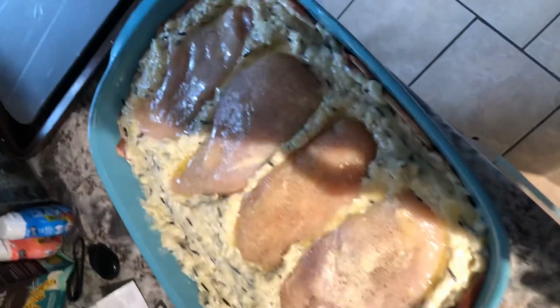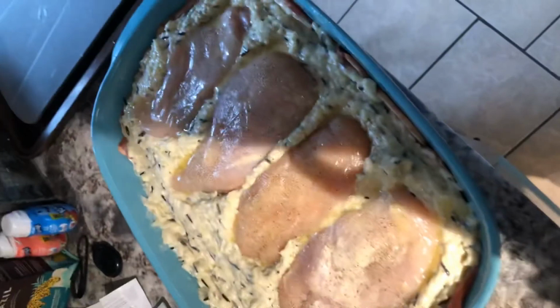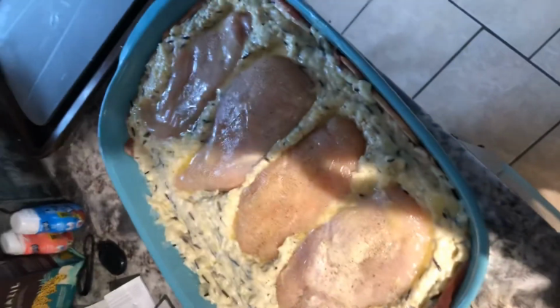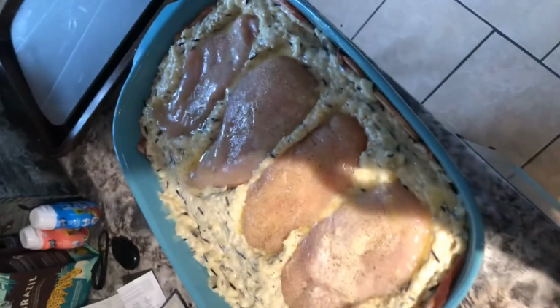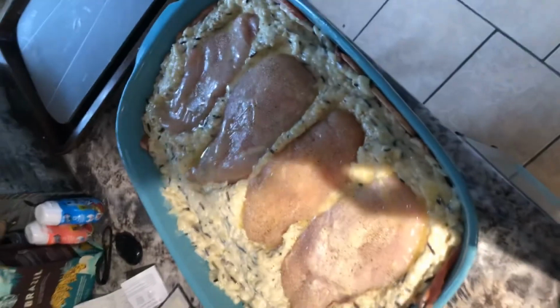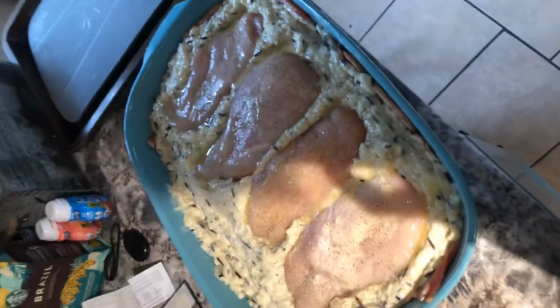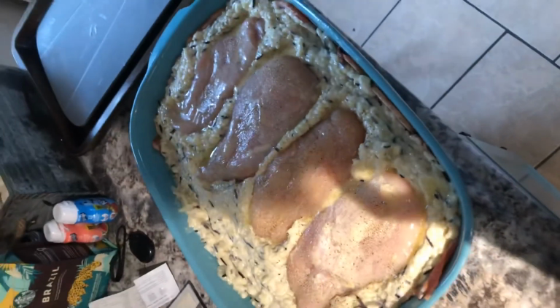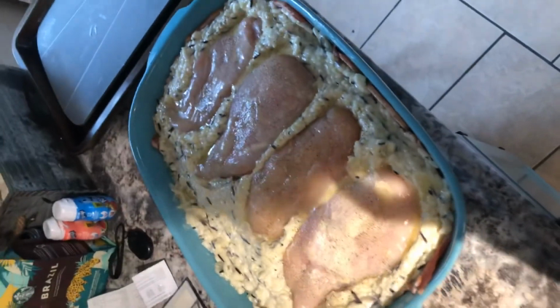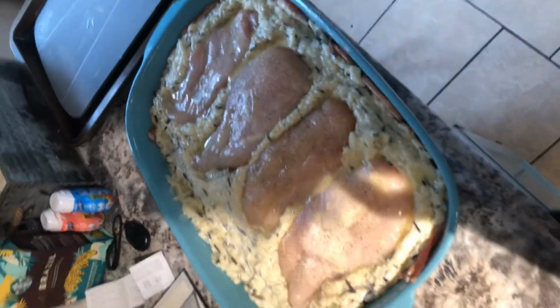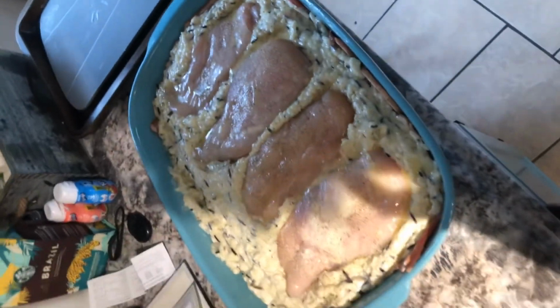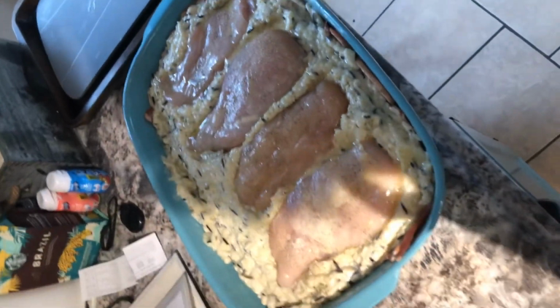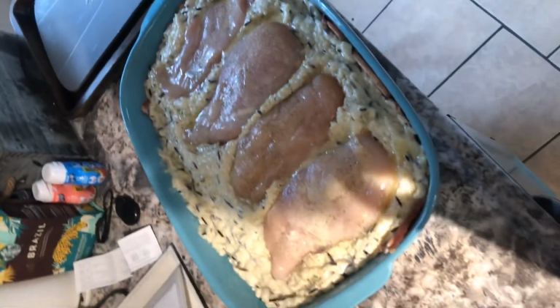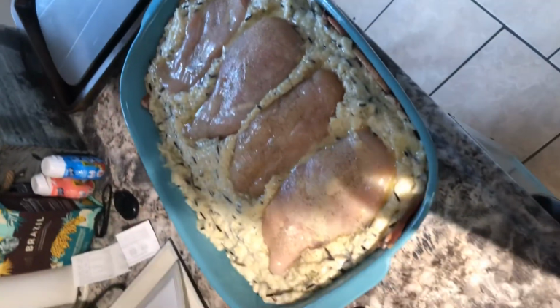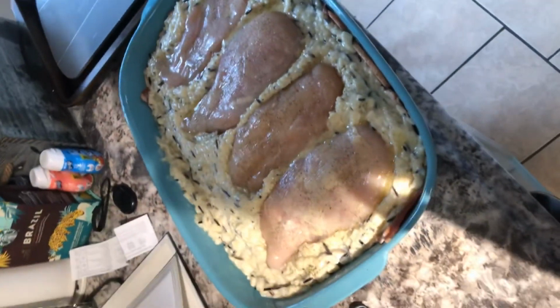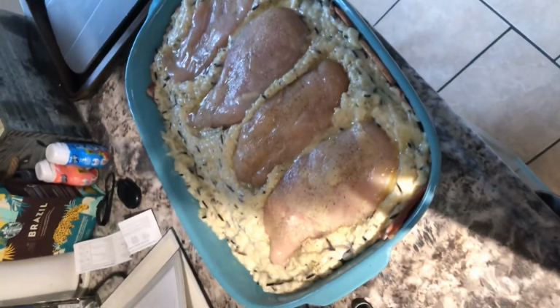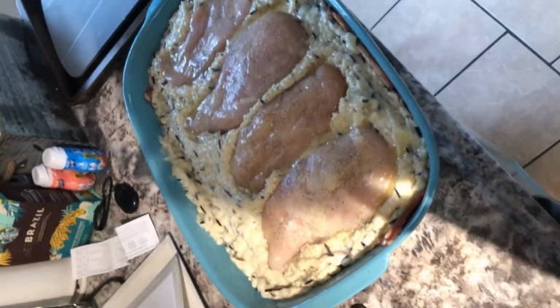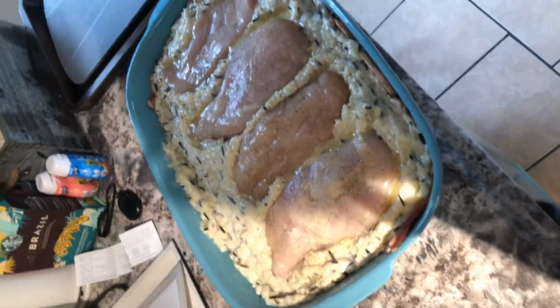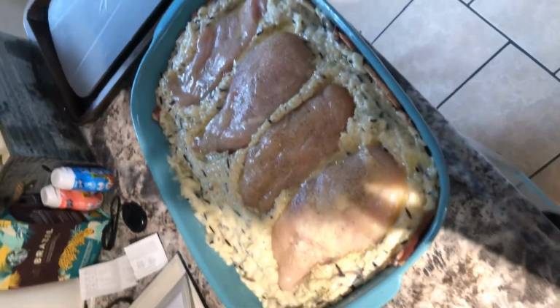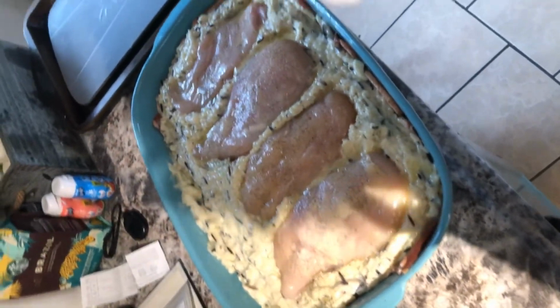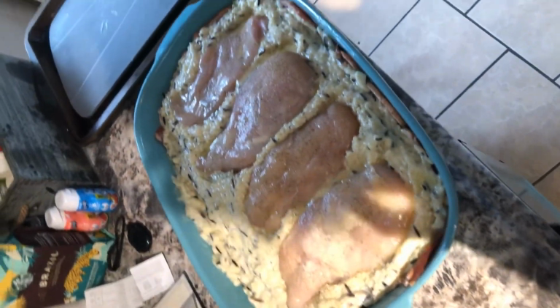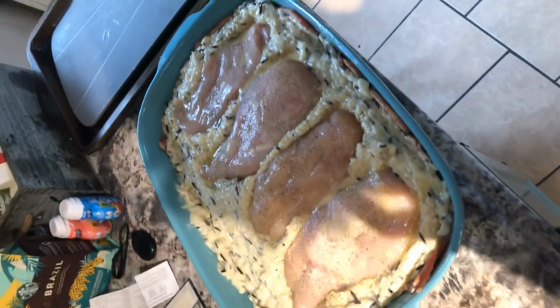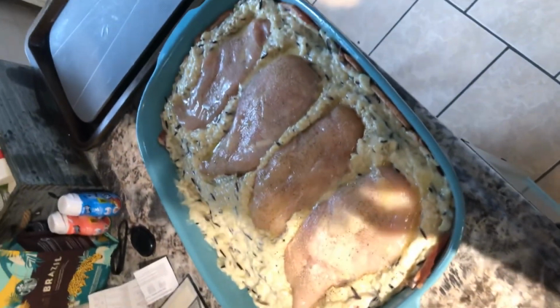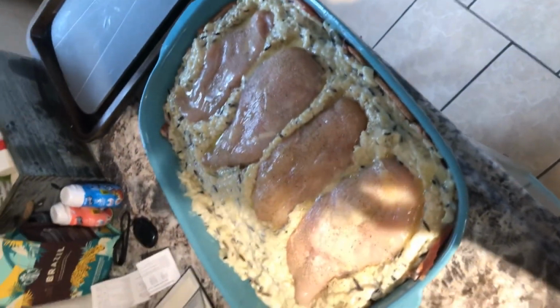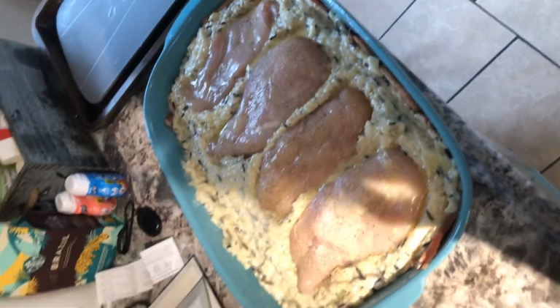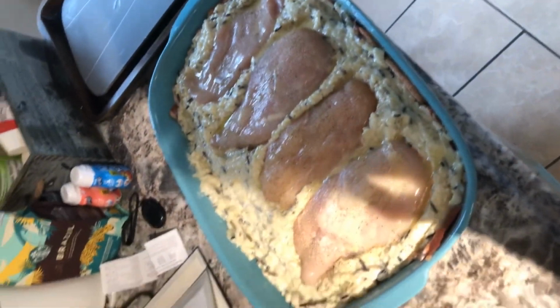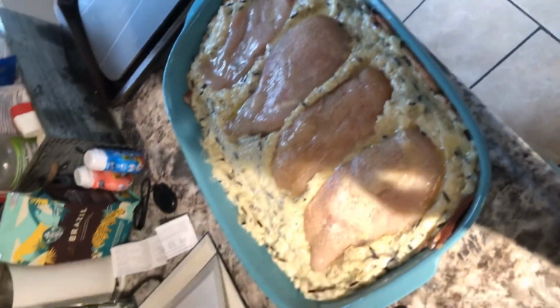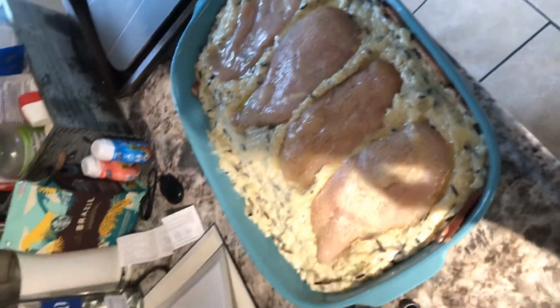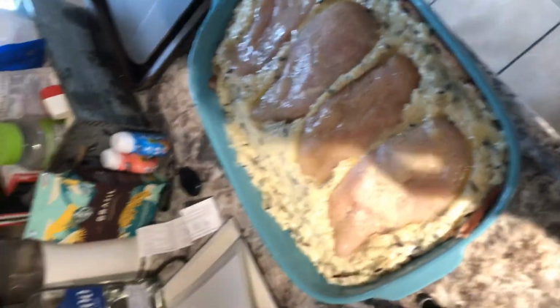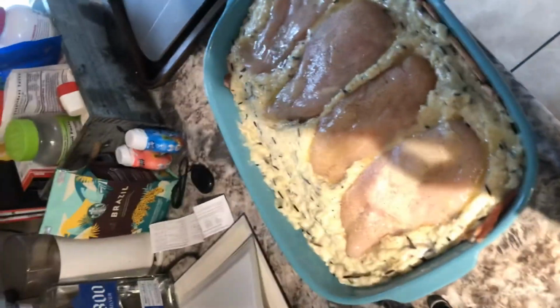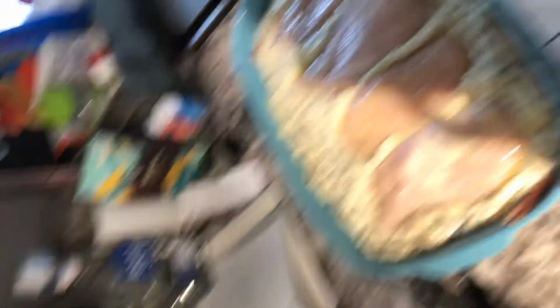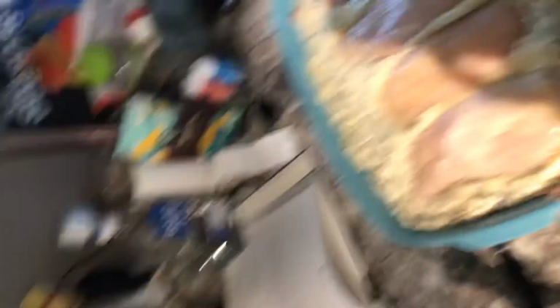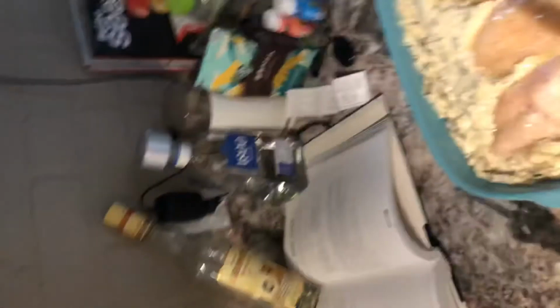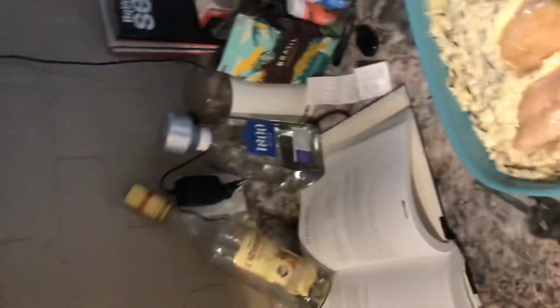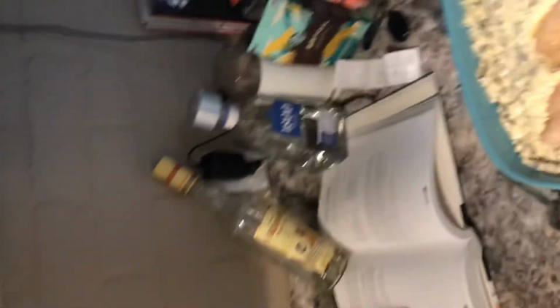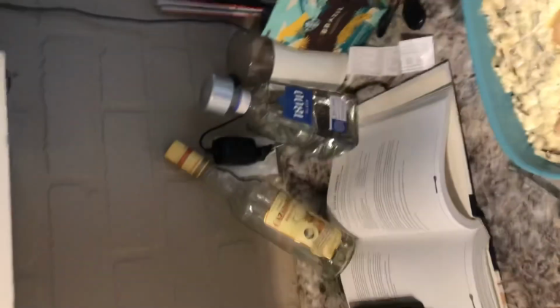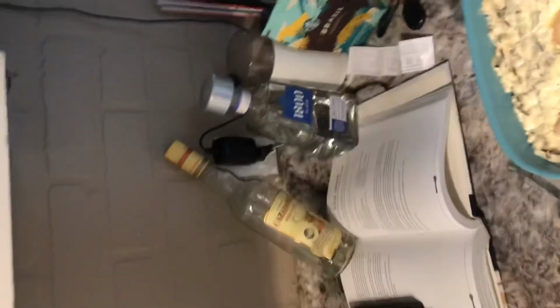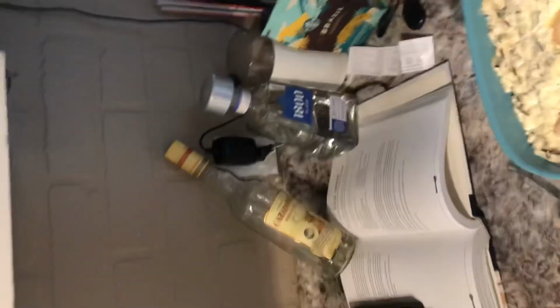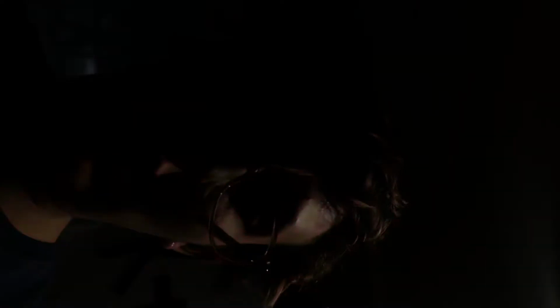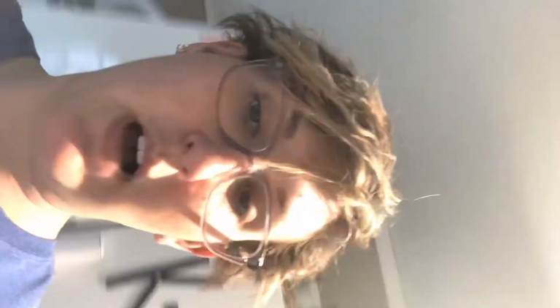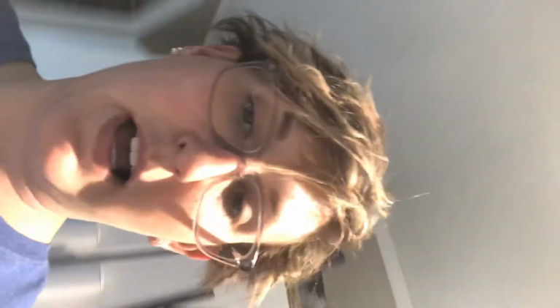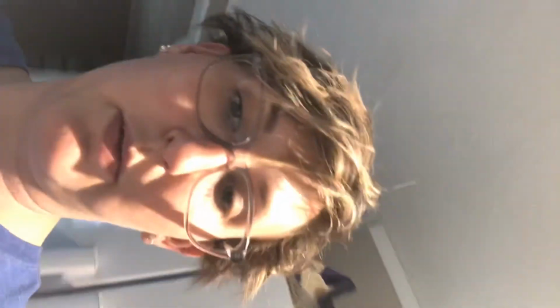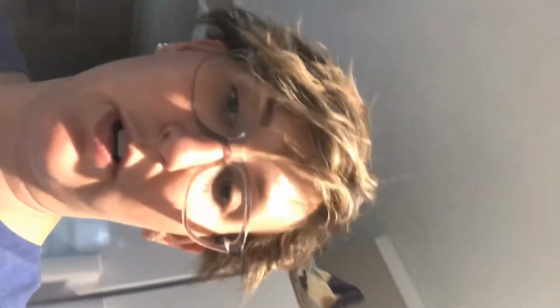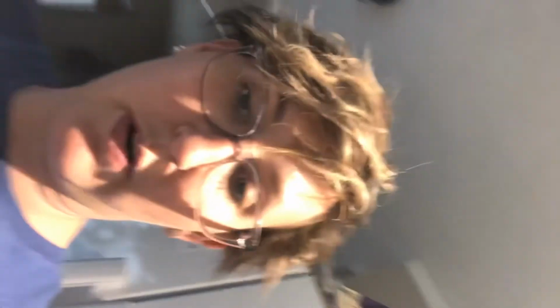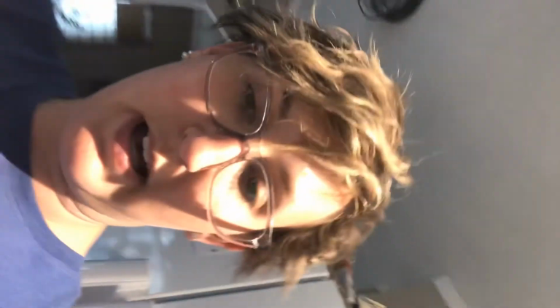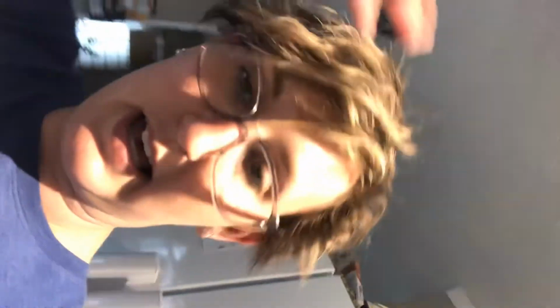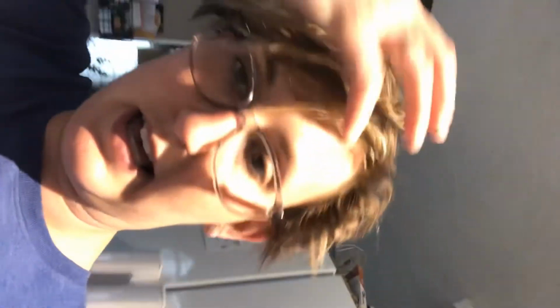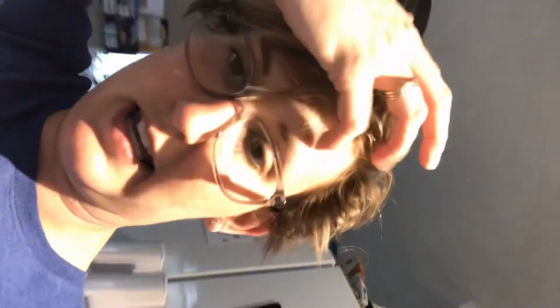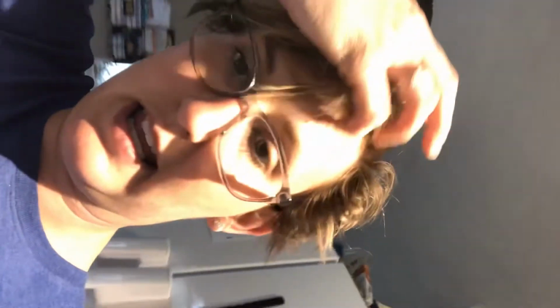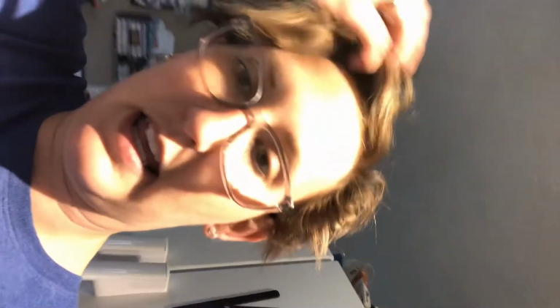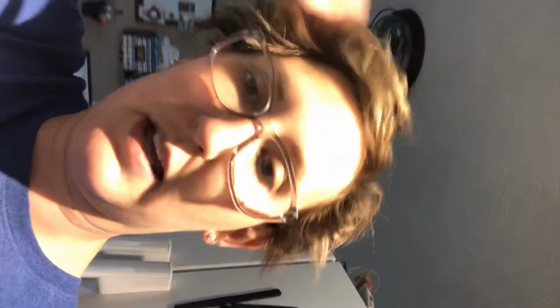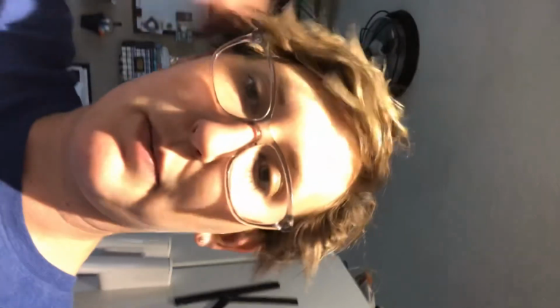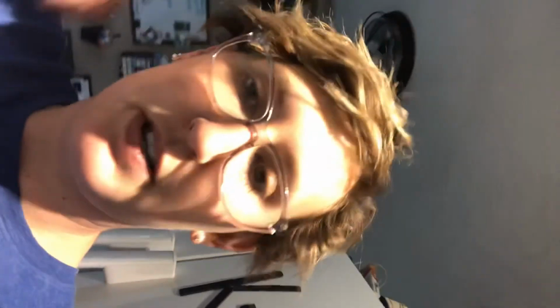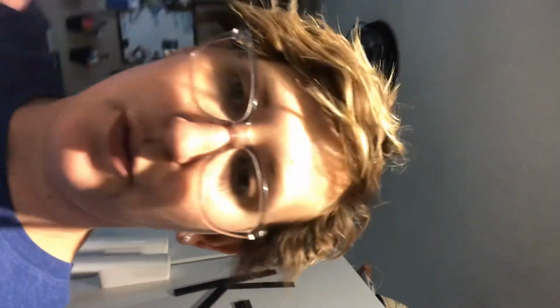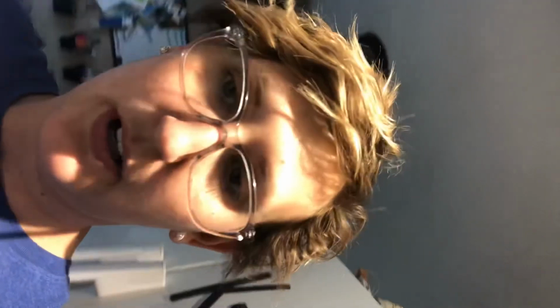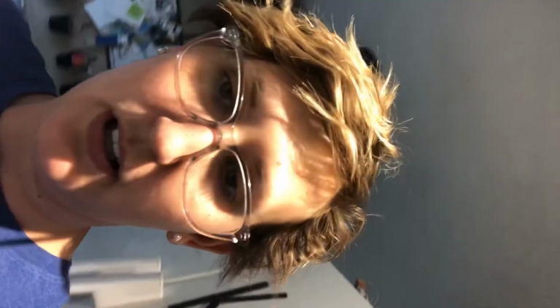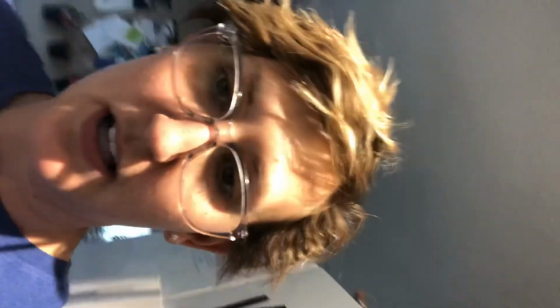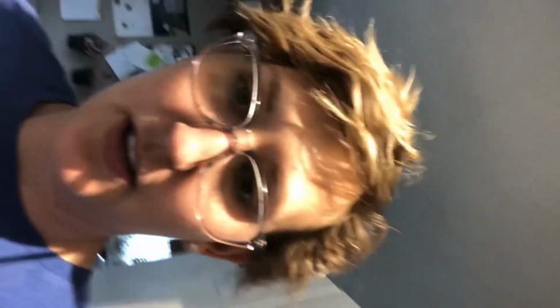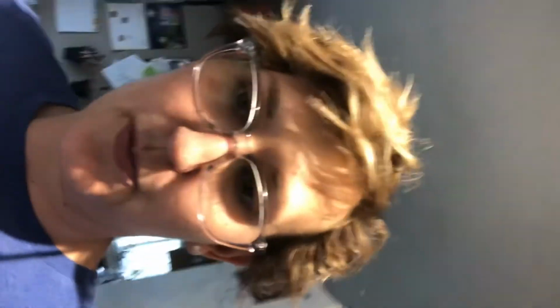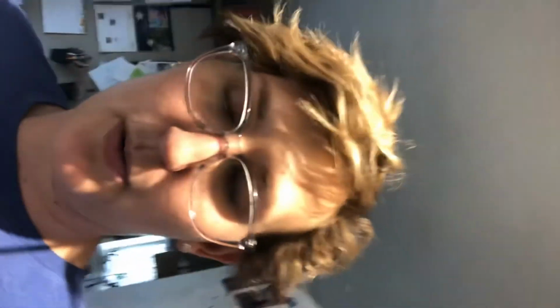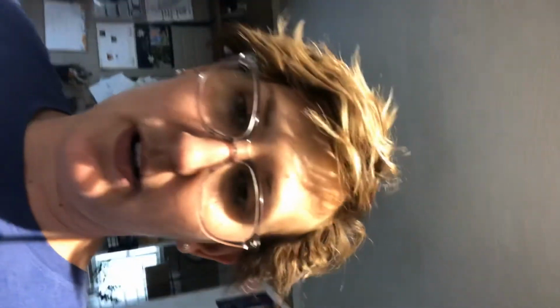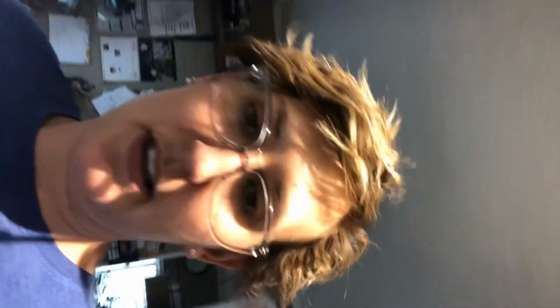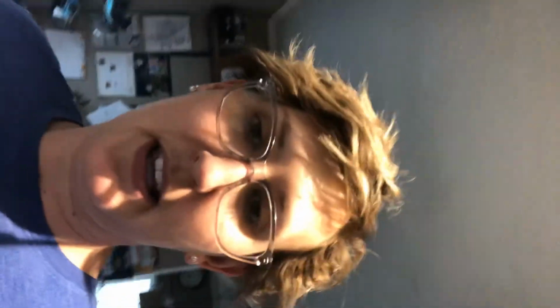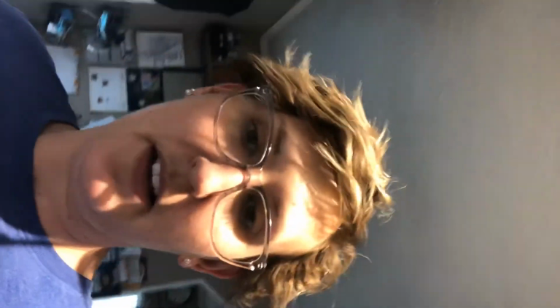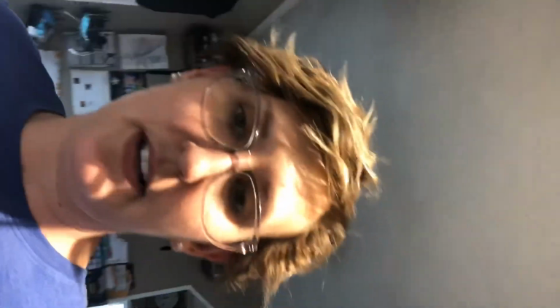There it is, all nicely settled in there. So I'll go ahead and put the foil on and throw it in the oven.